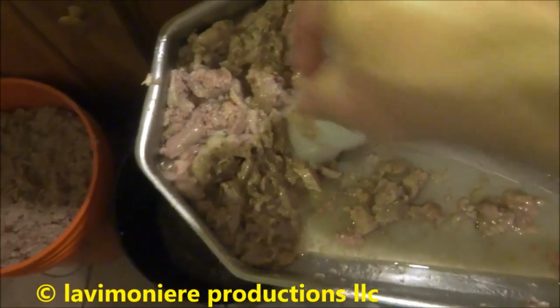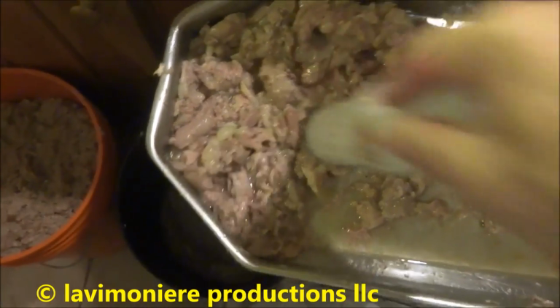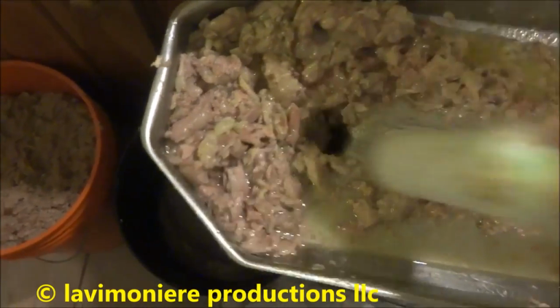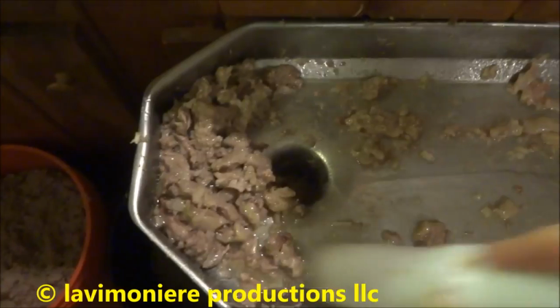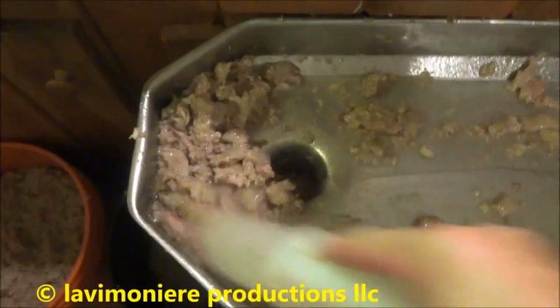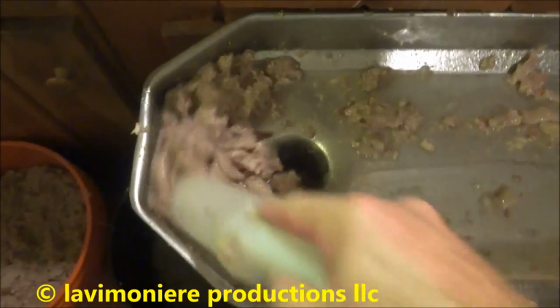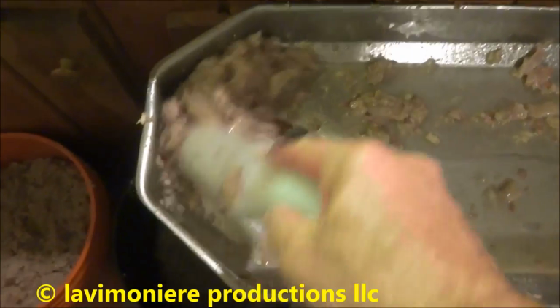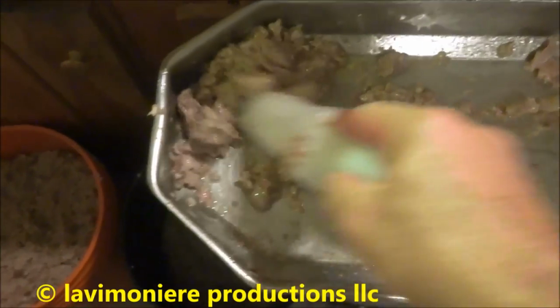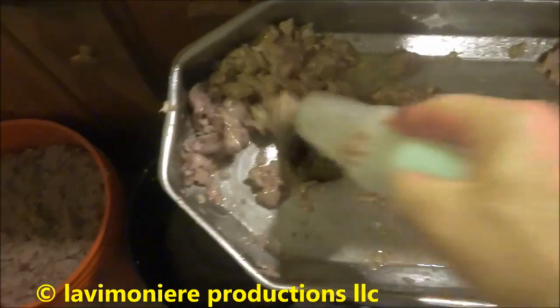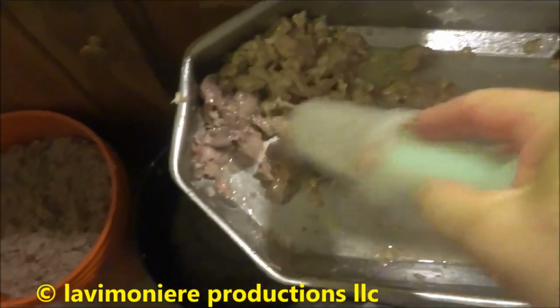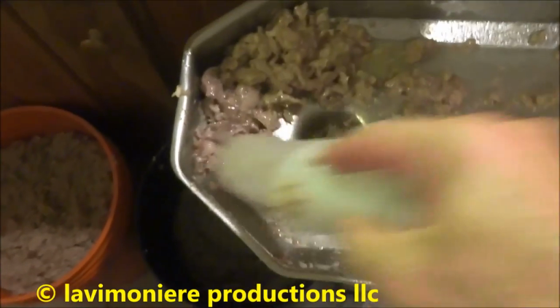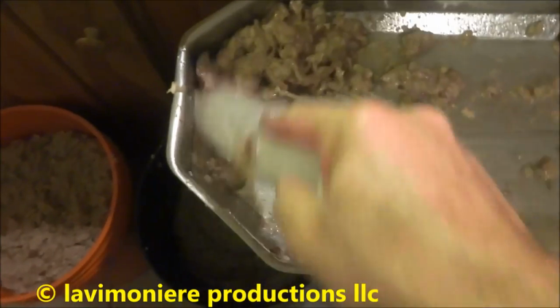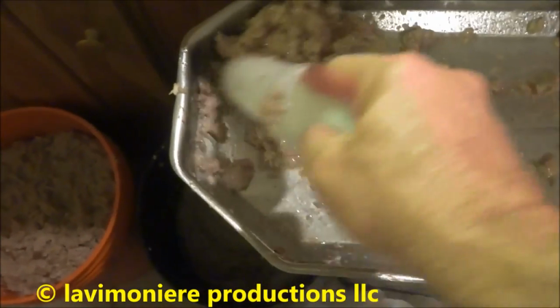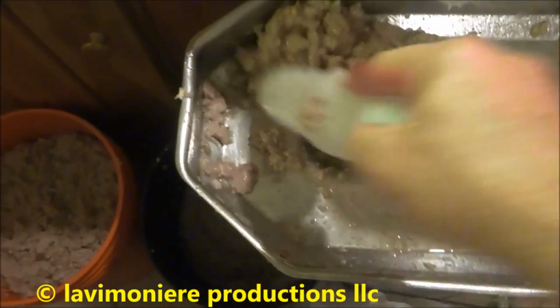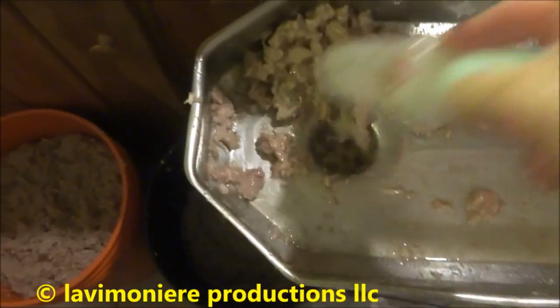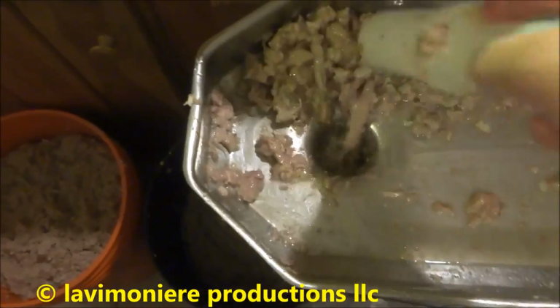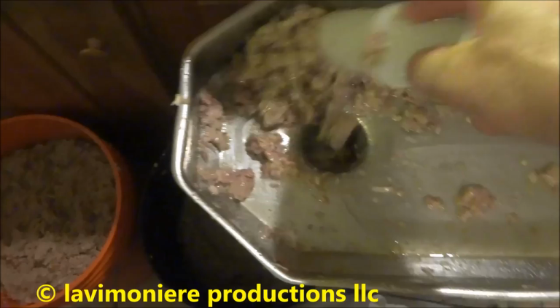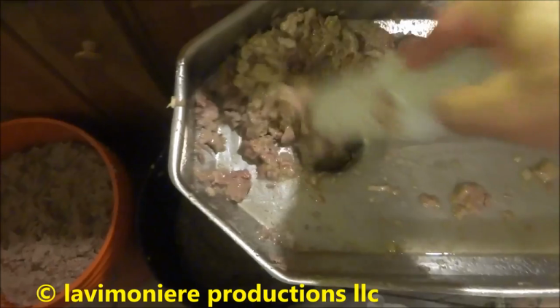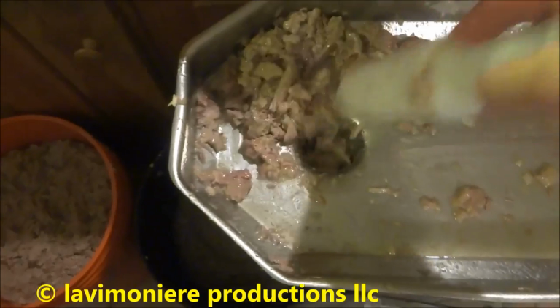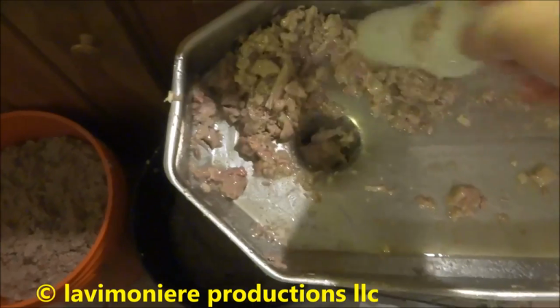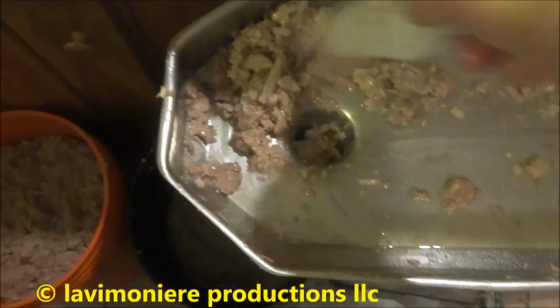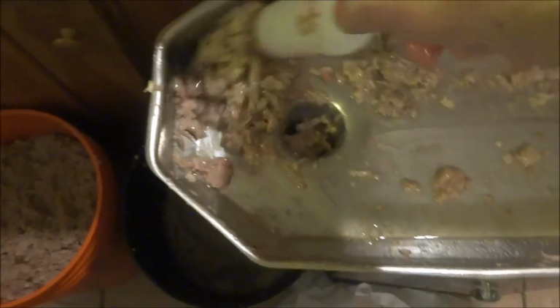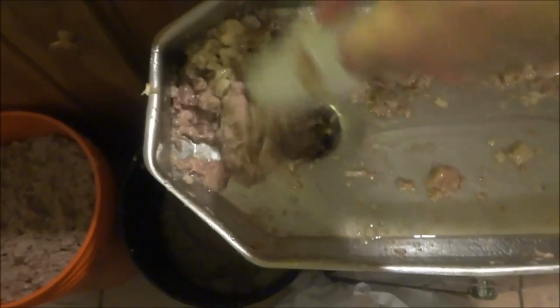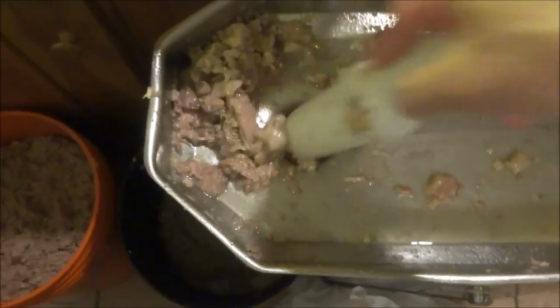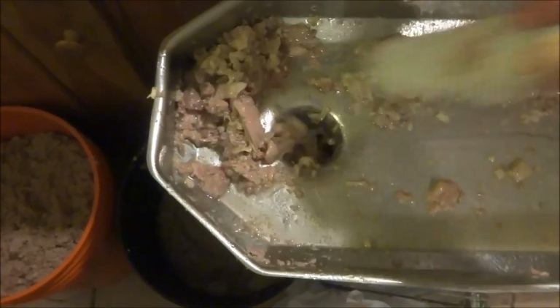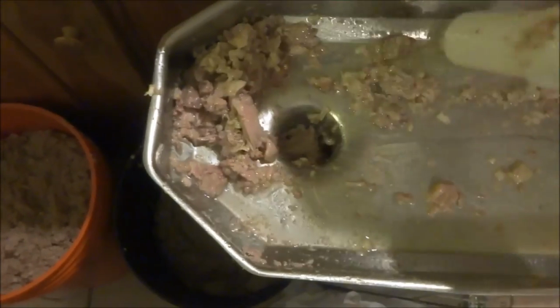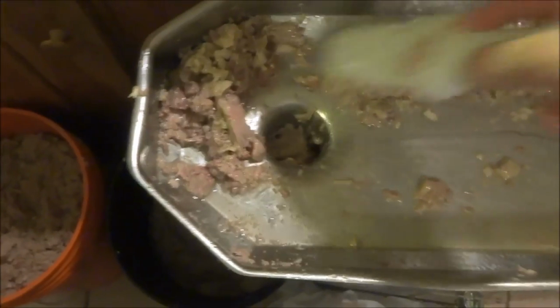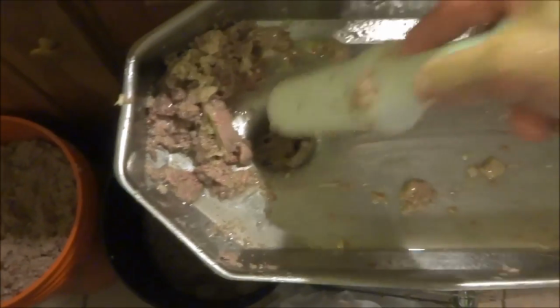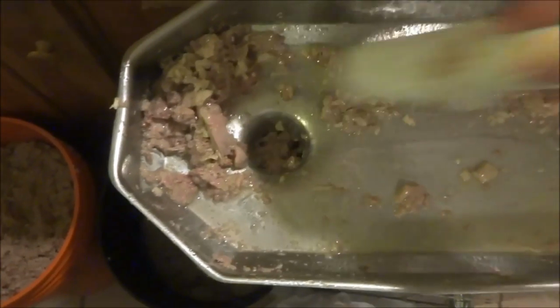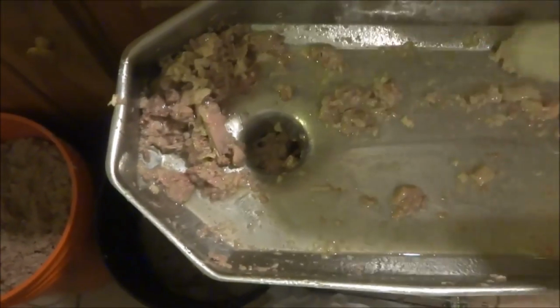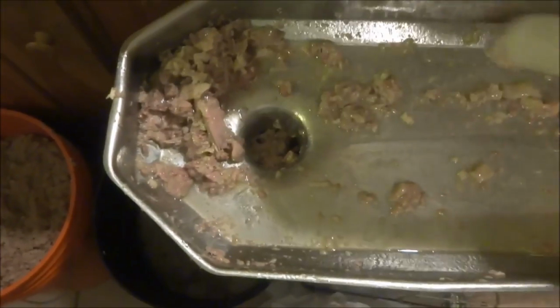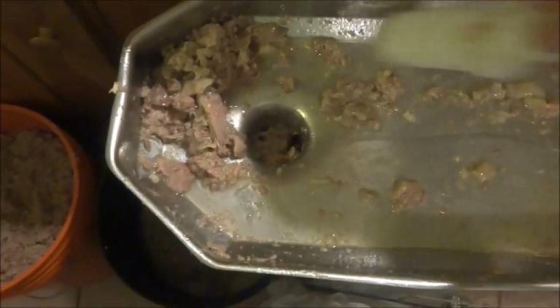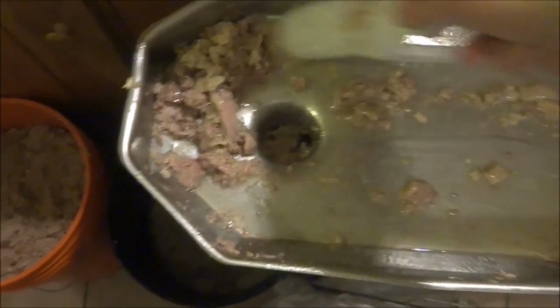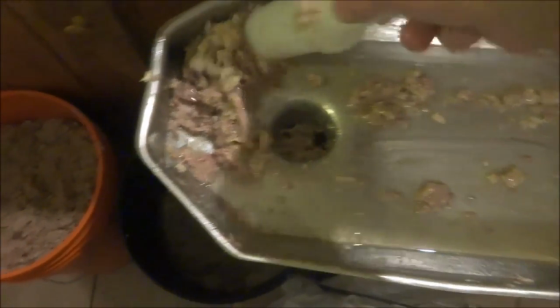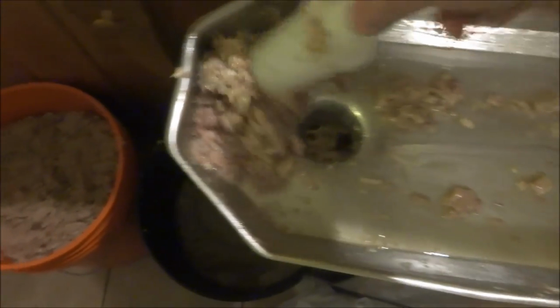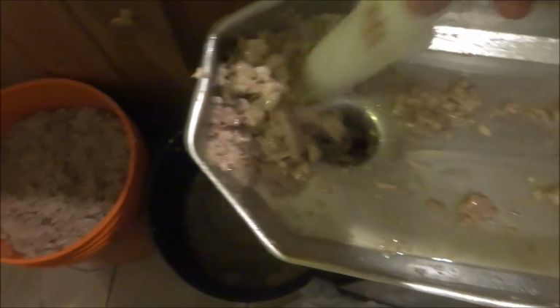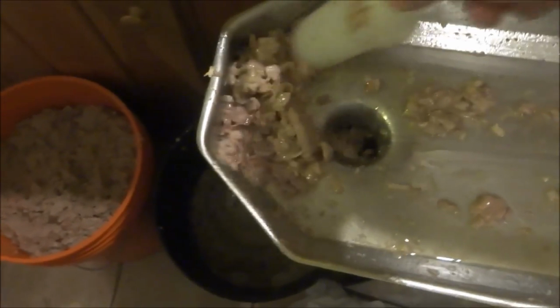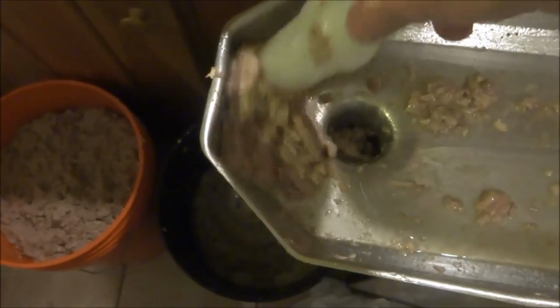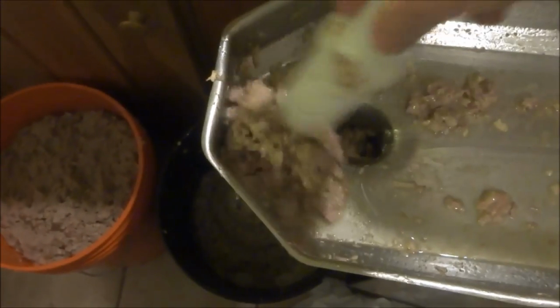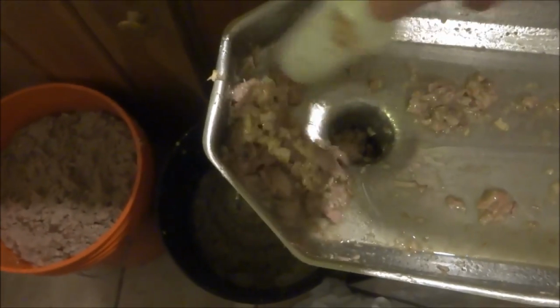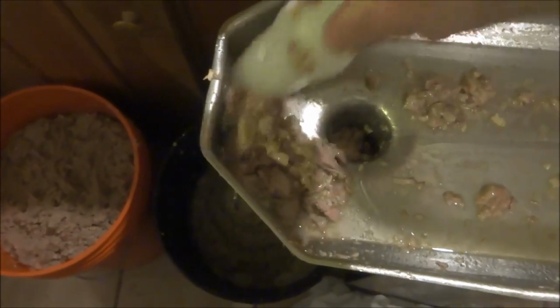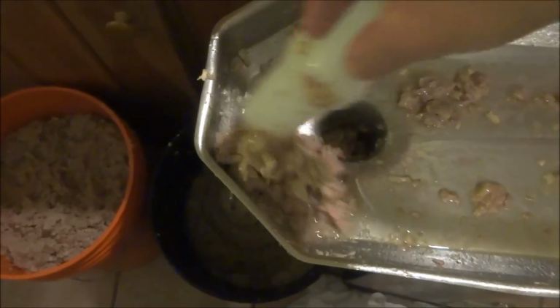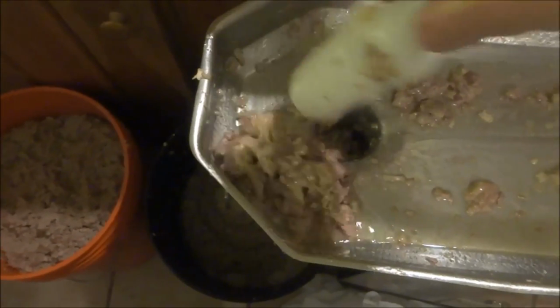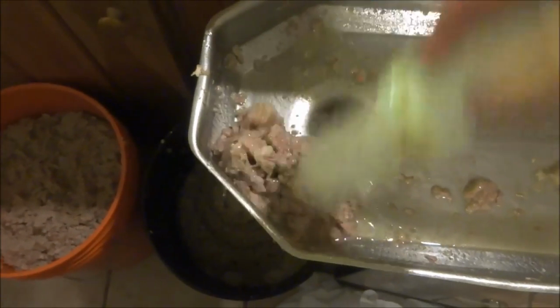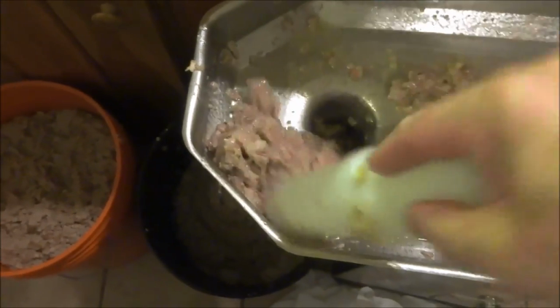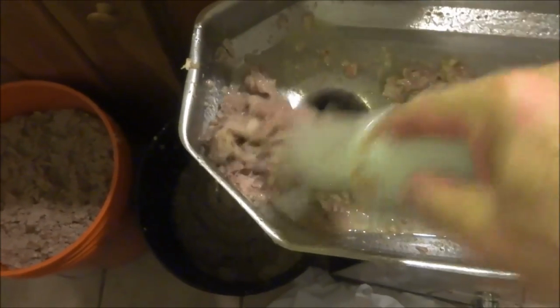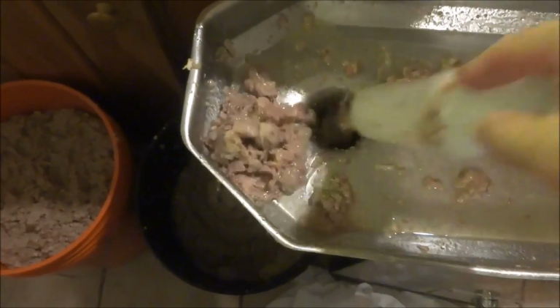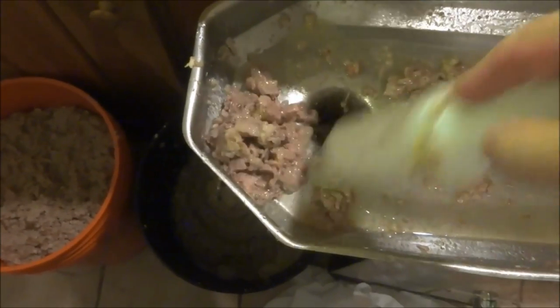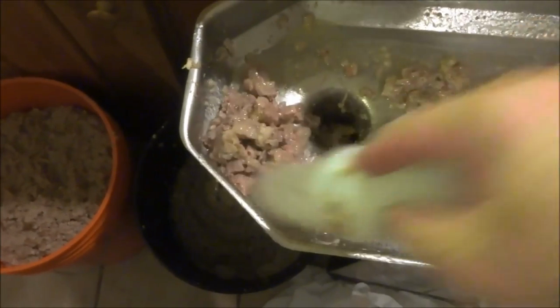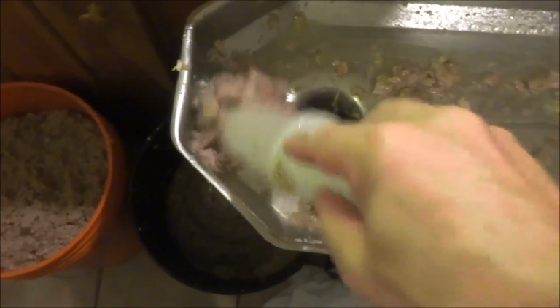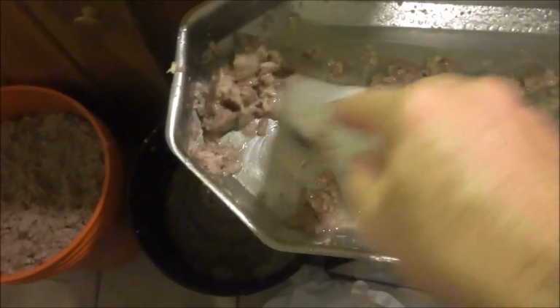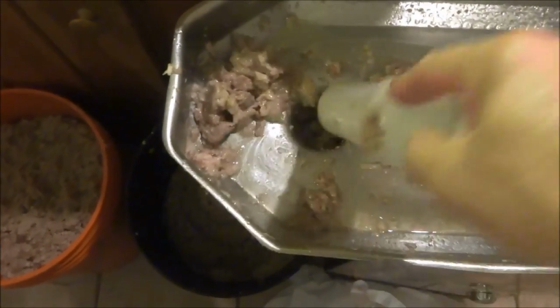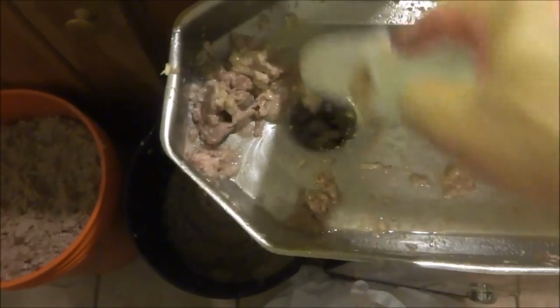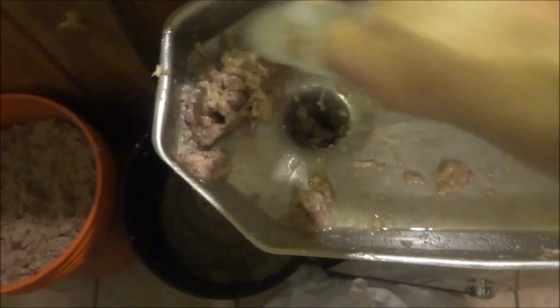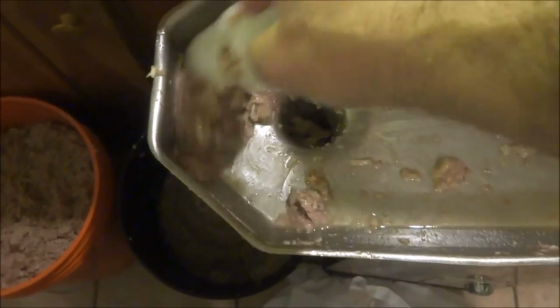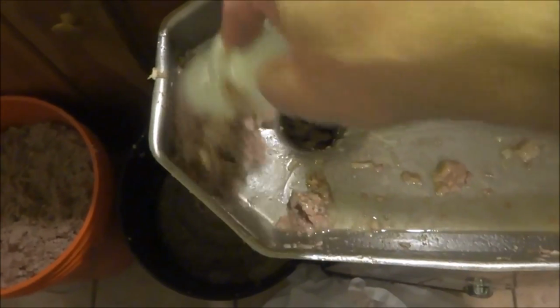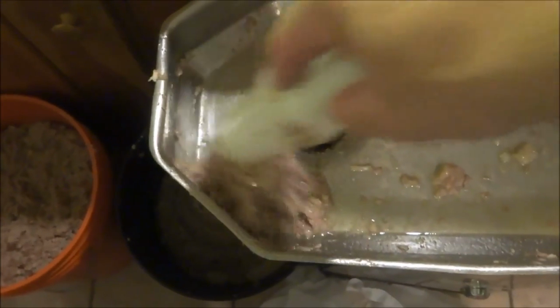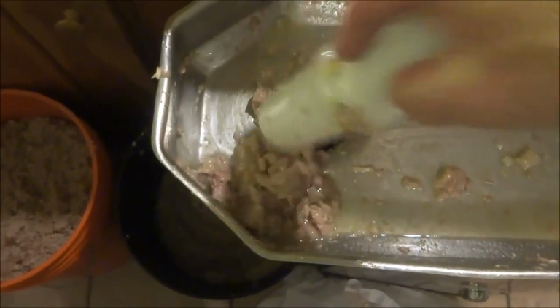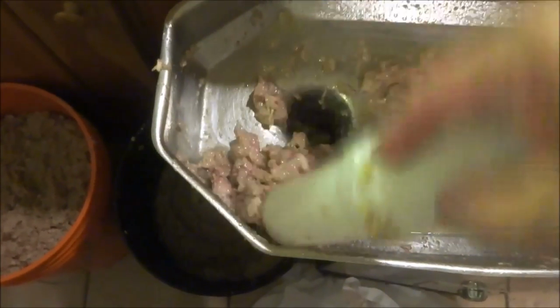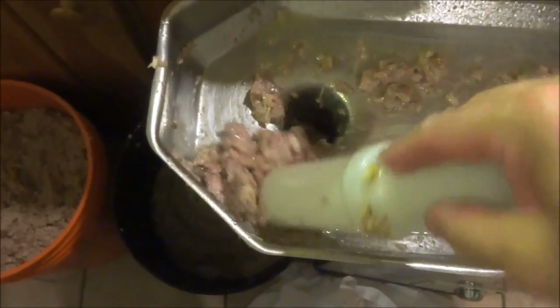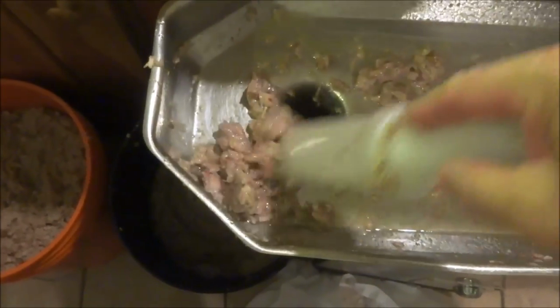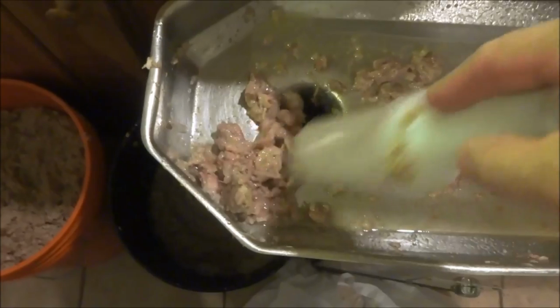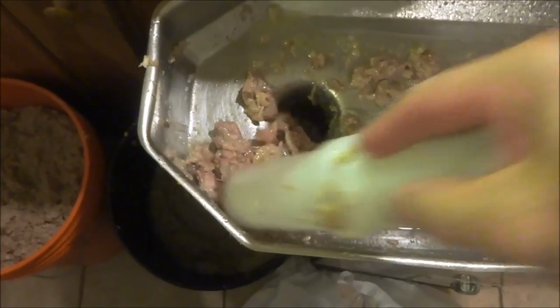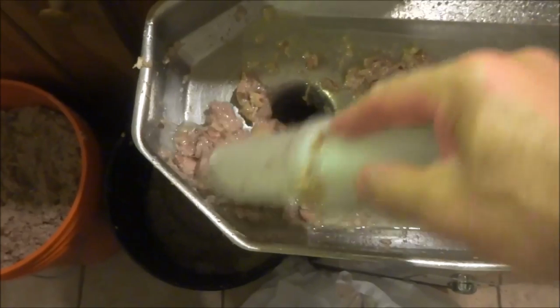The grinder comes apart real easy to clean - I'll sort it out and be ready to rock and roll for the next job next week.